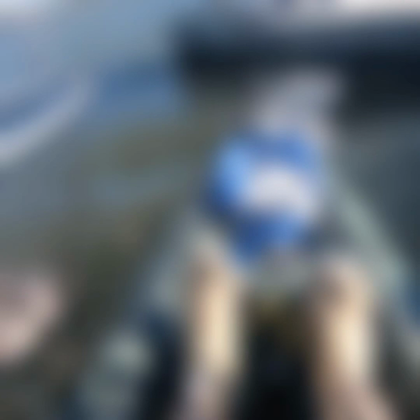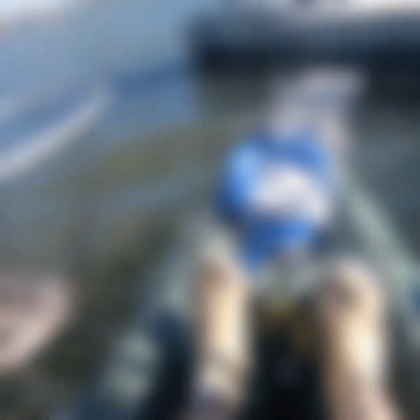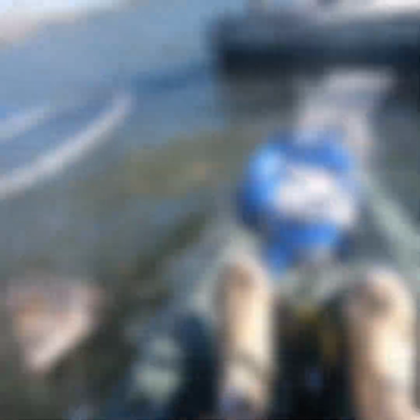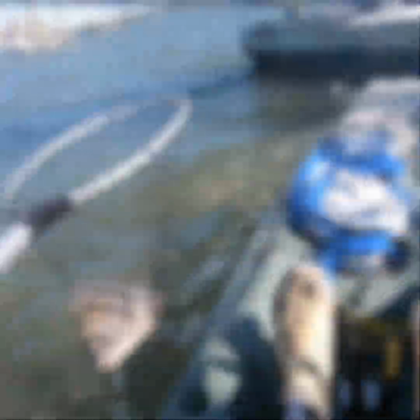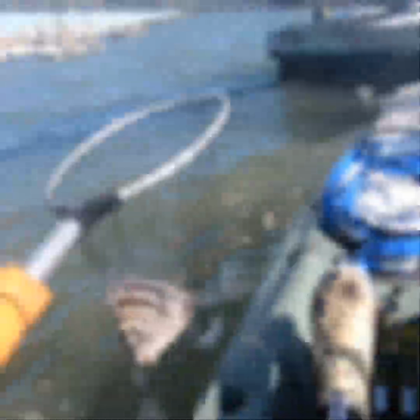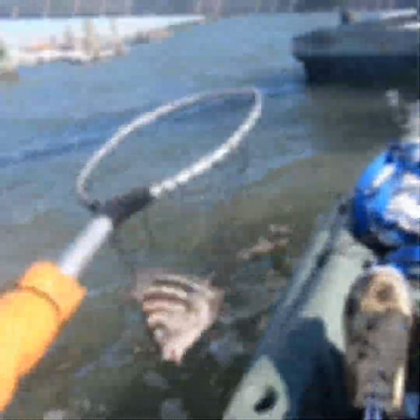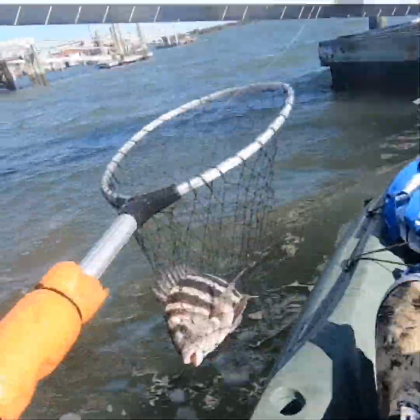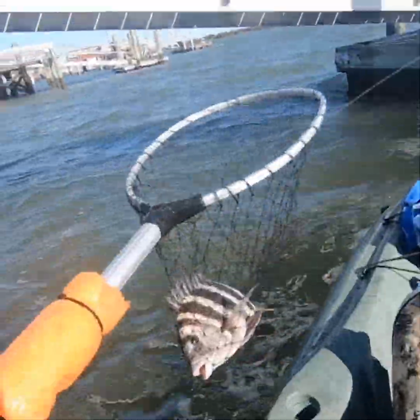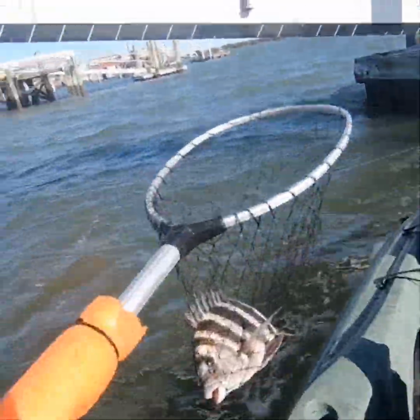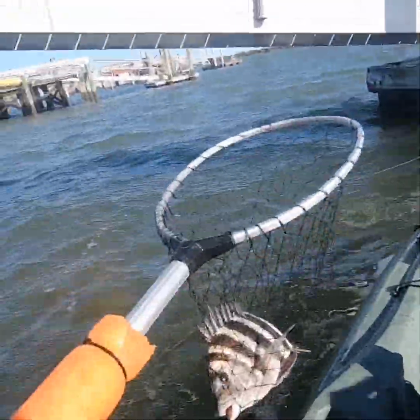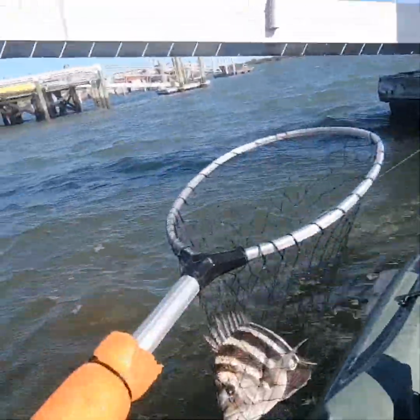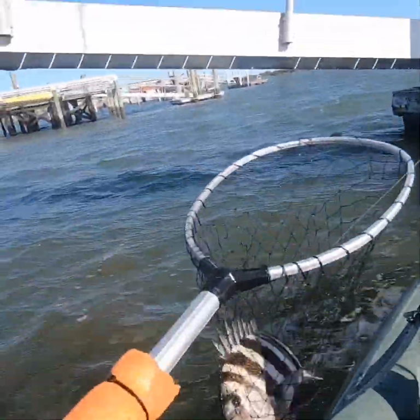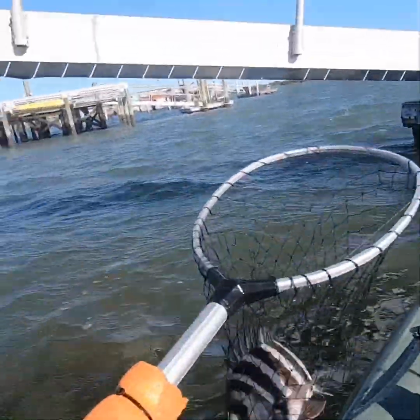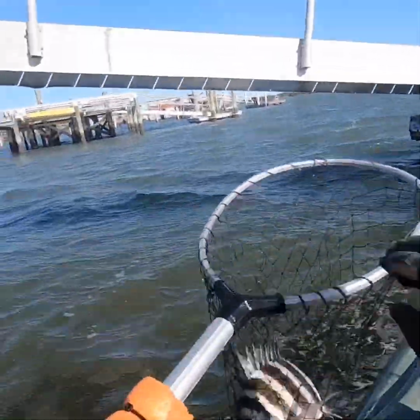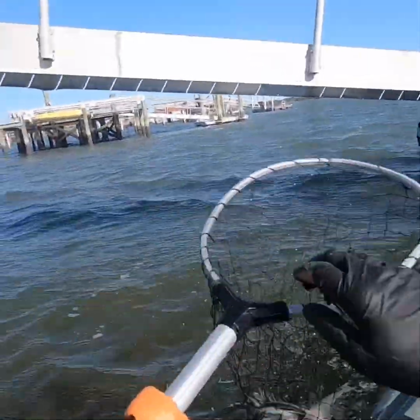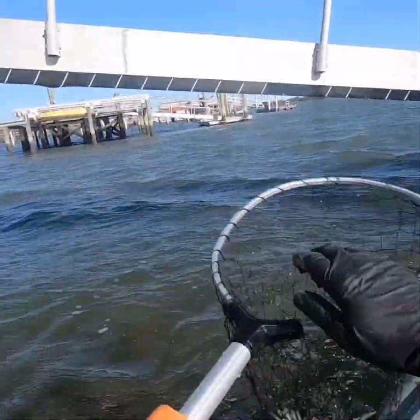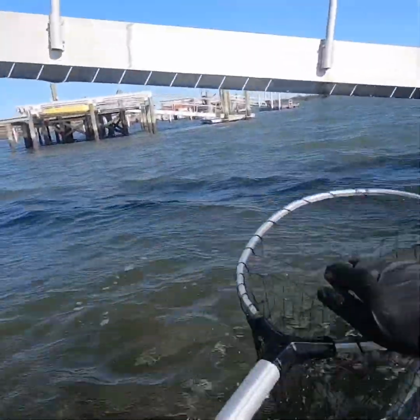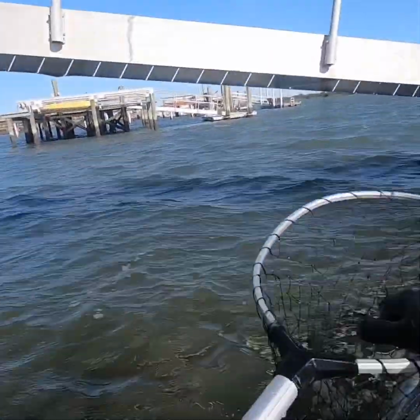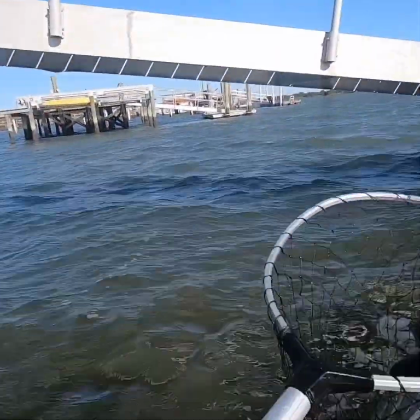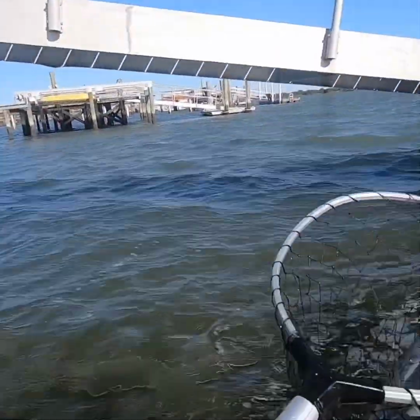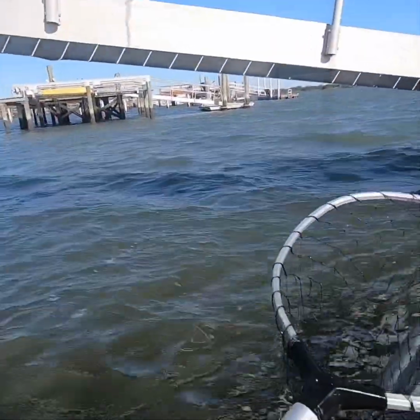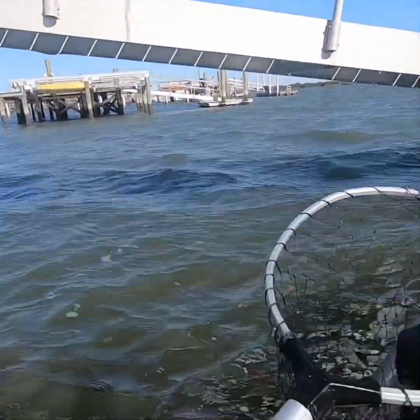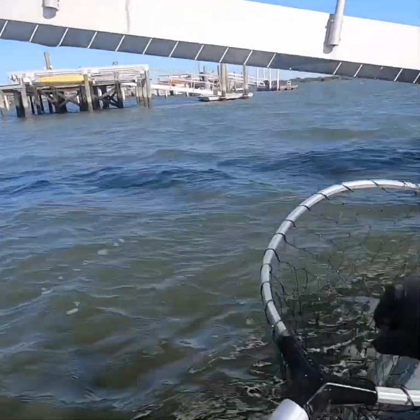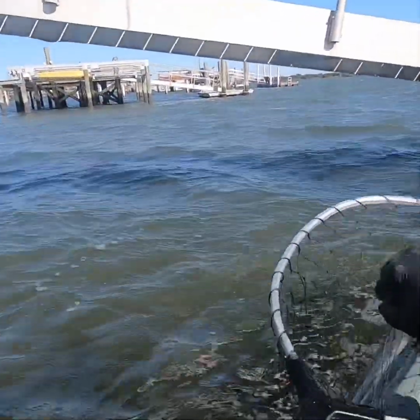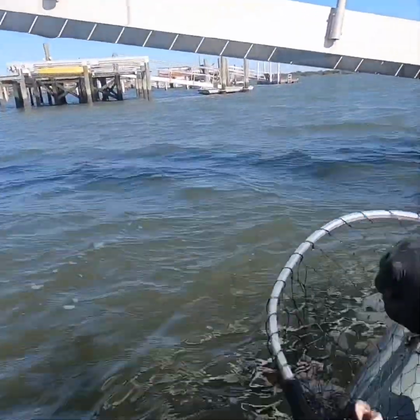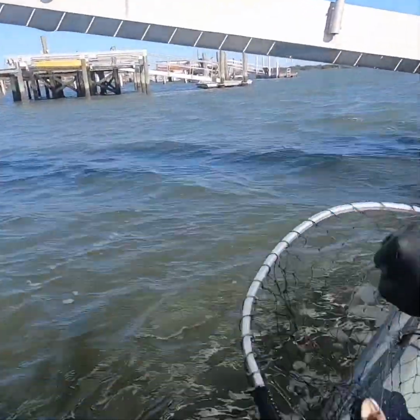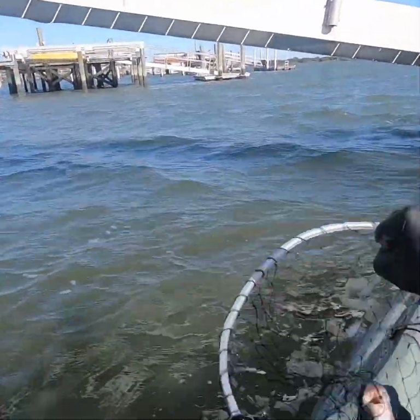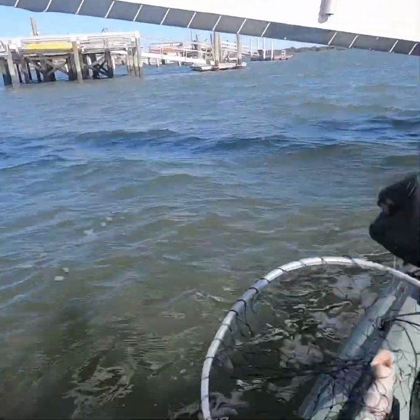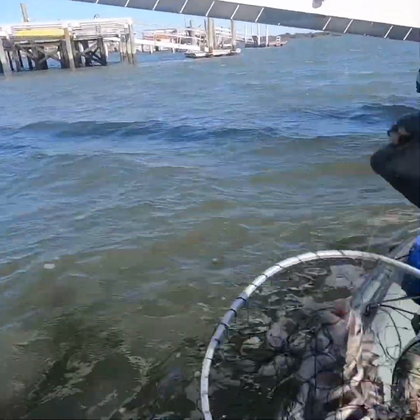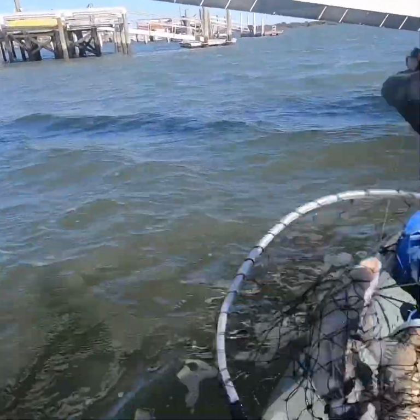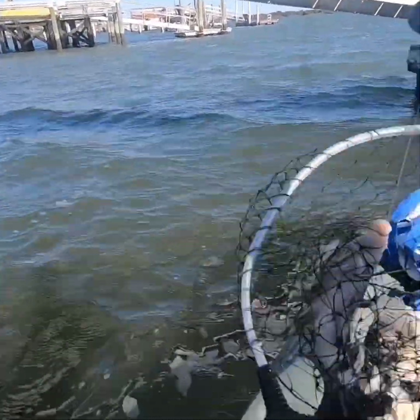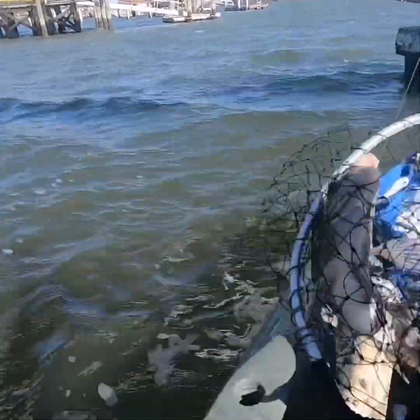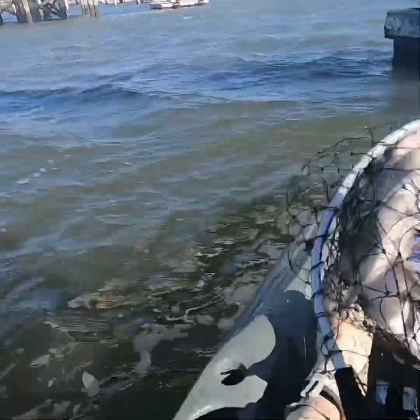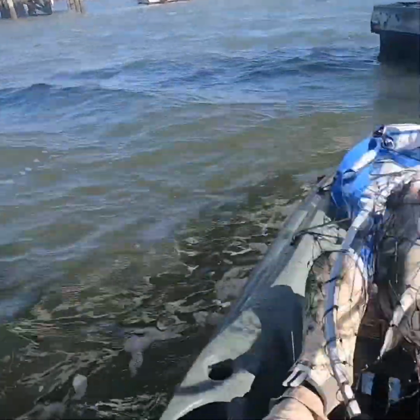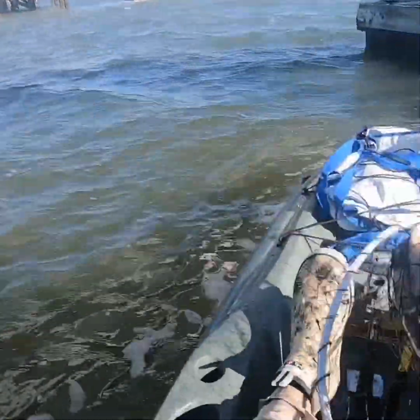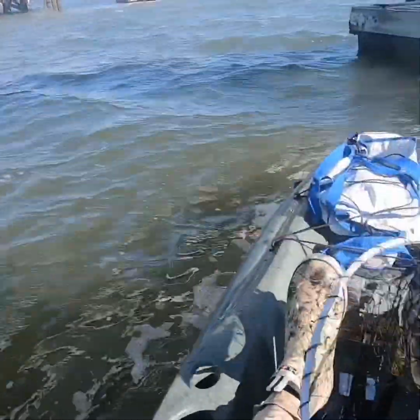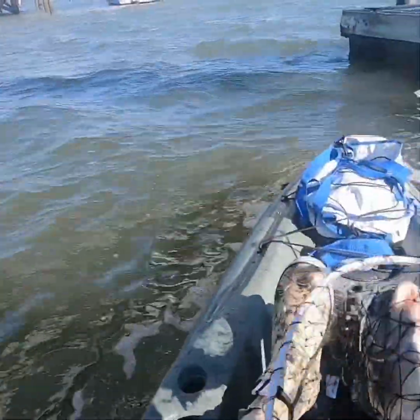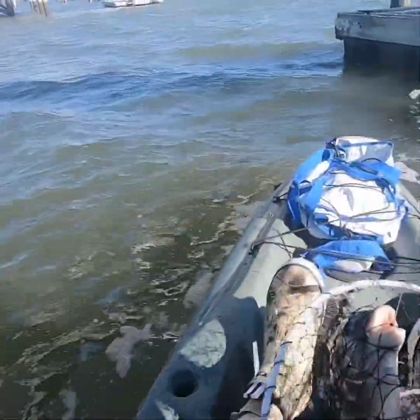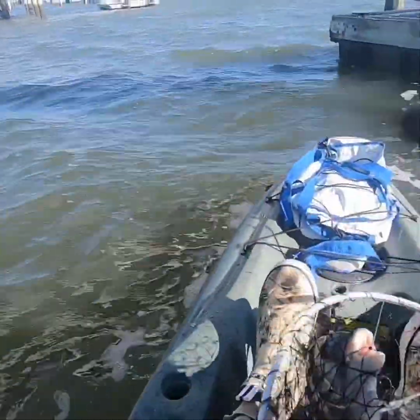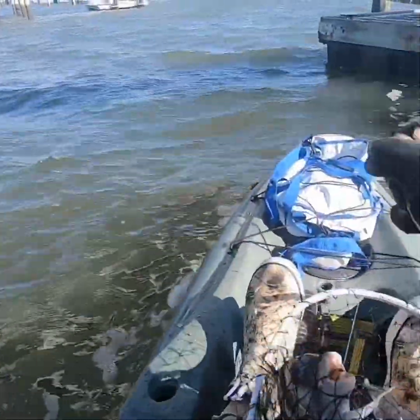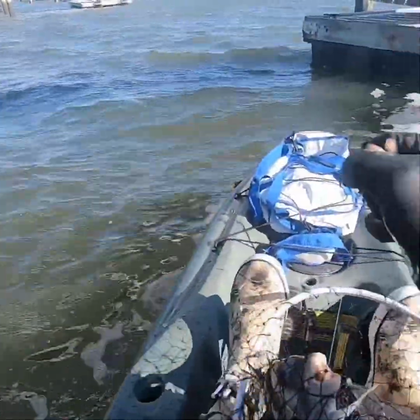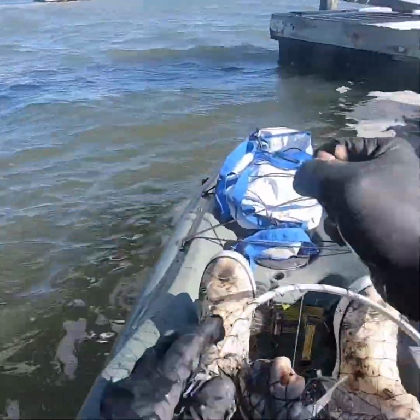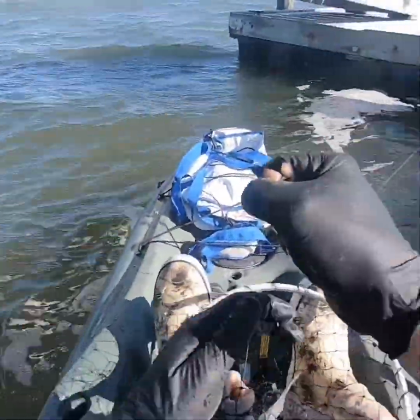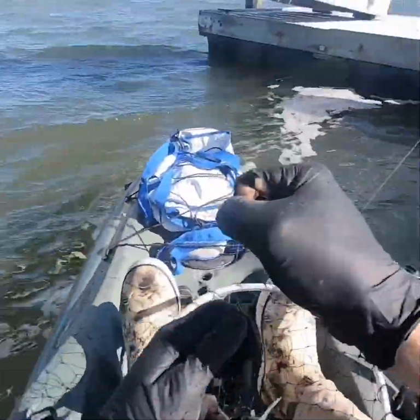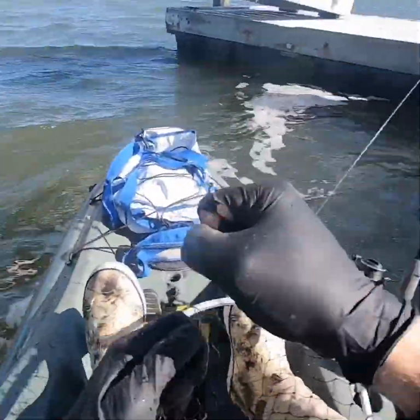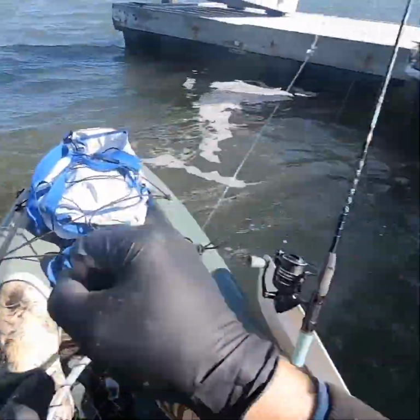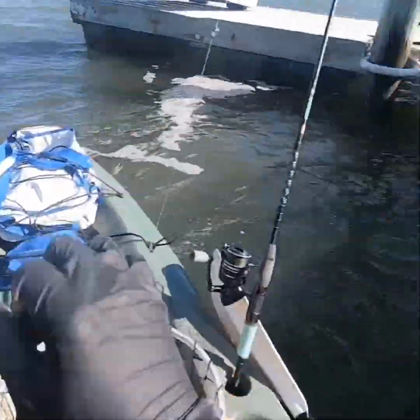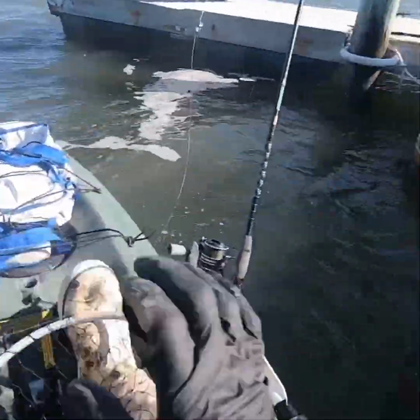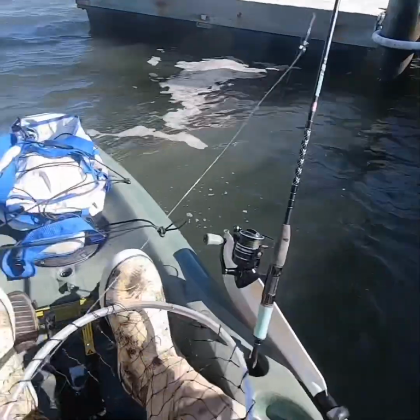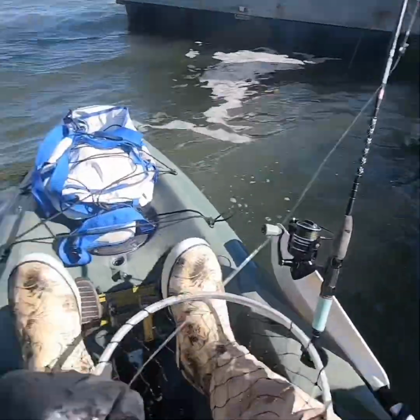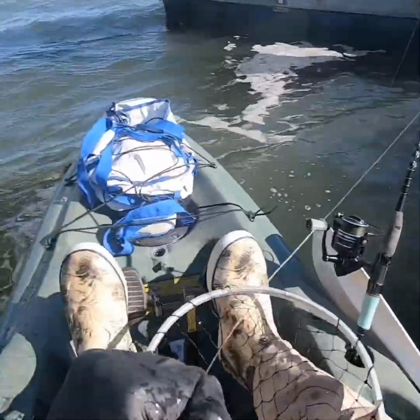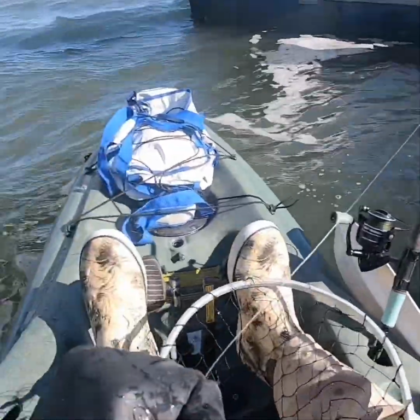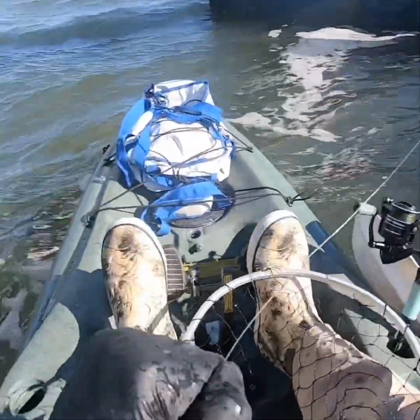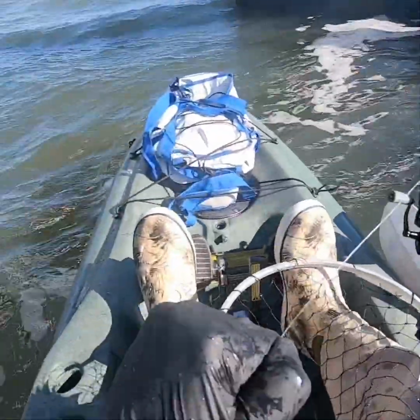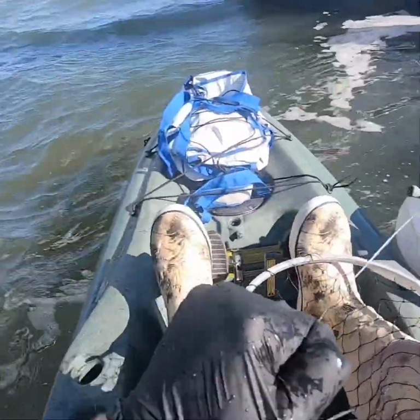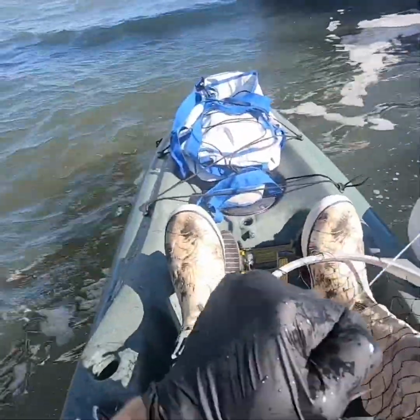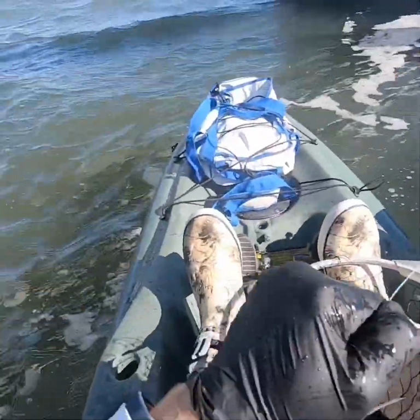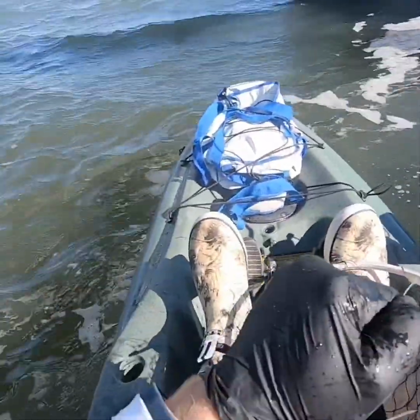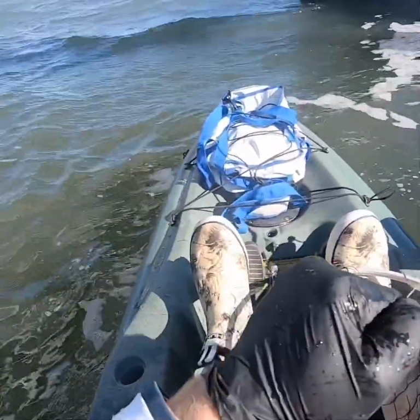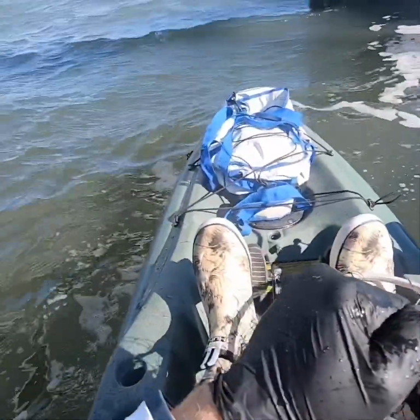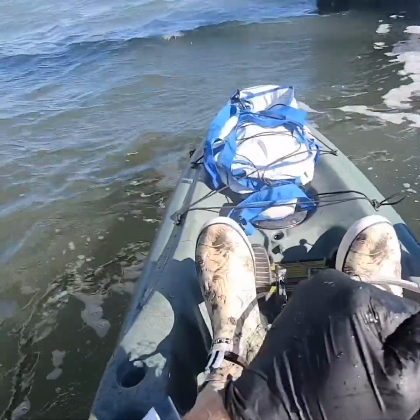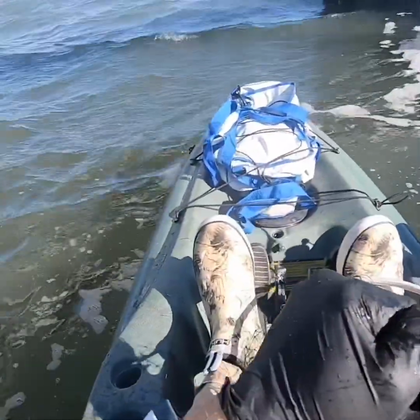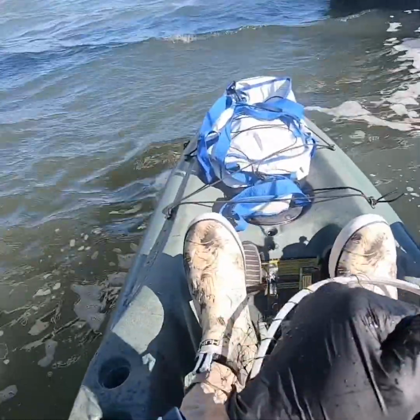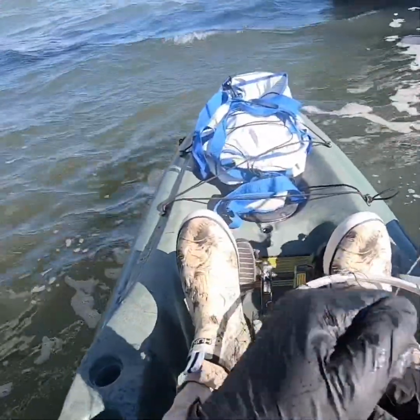First fish of the Chiefs Head Tournament. Yes, no skunk today, boys!